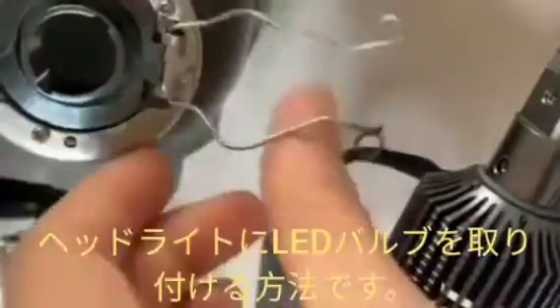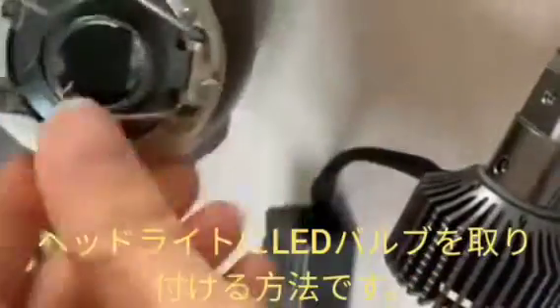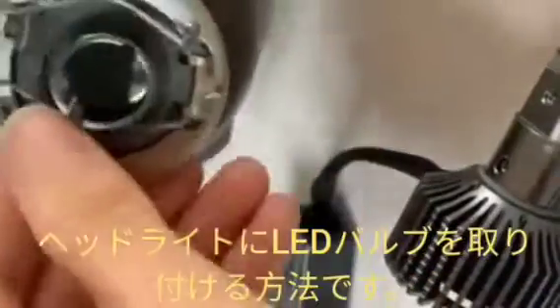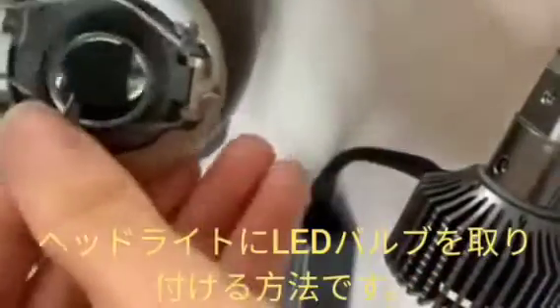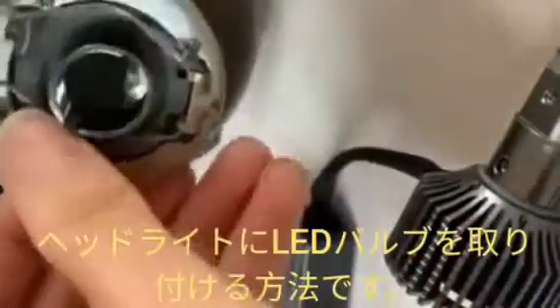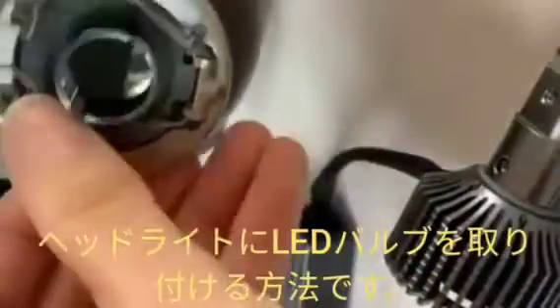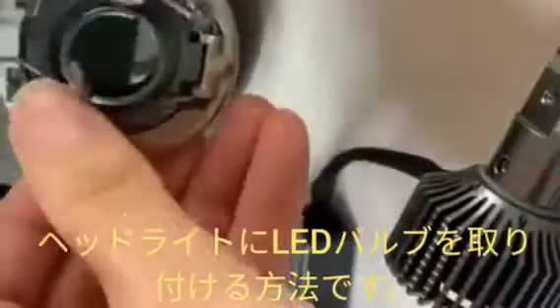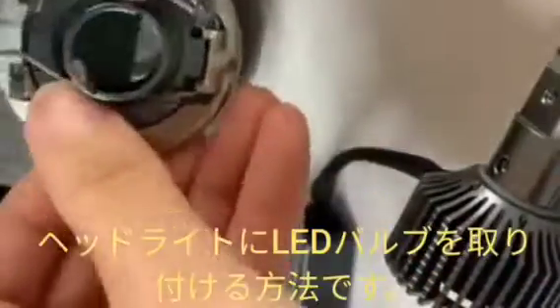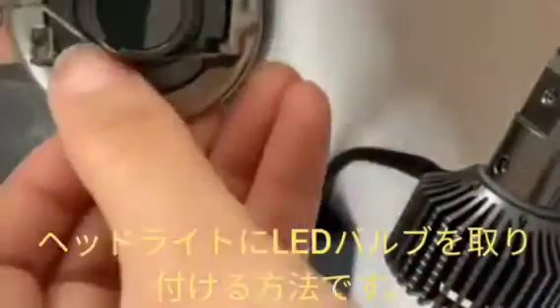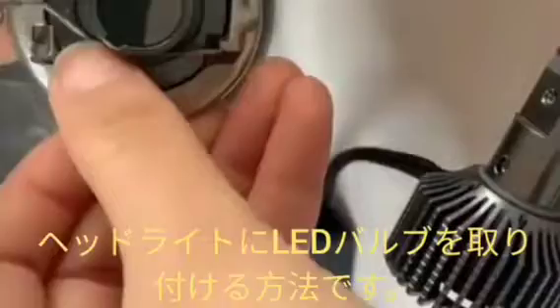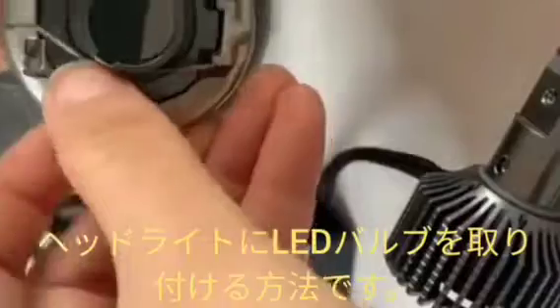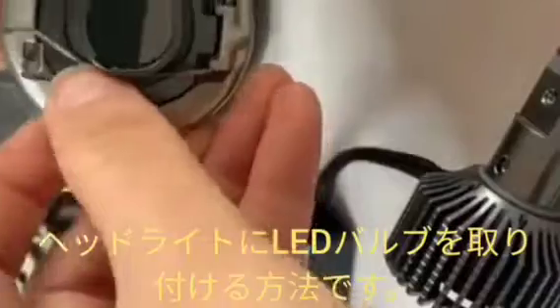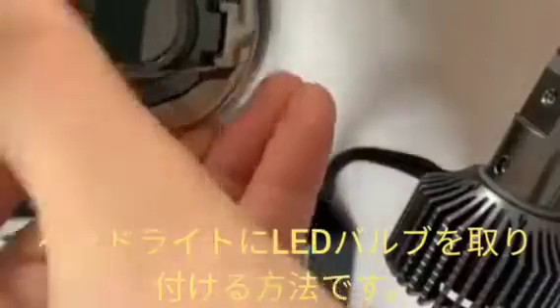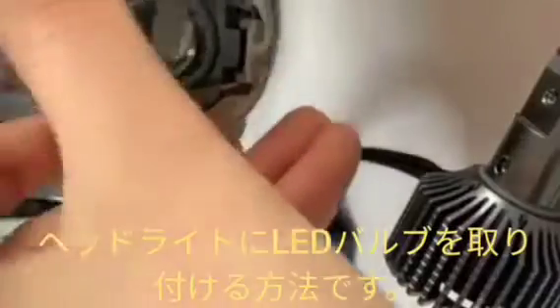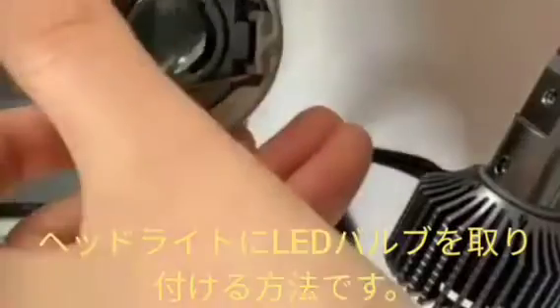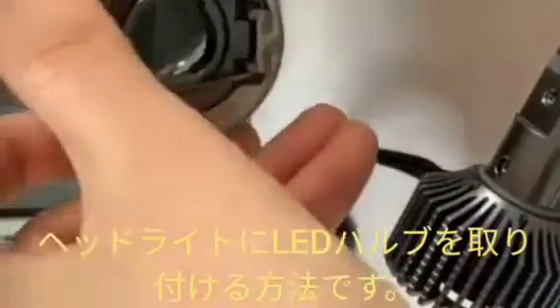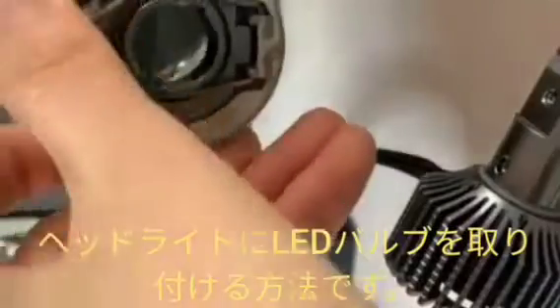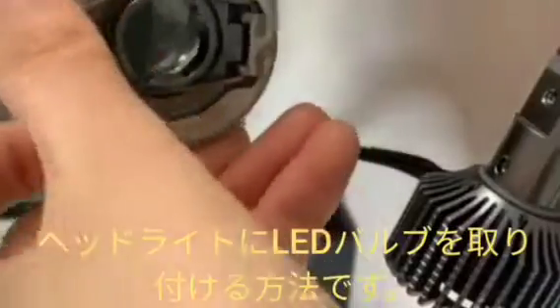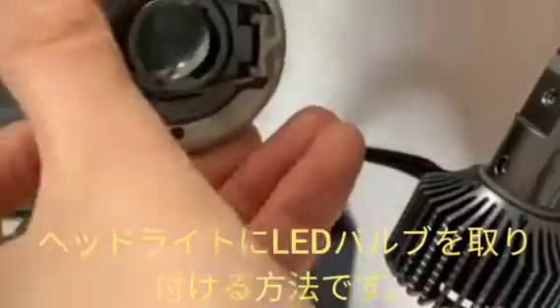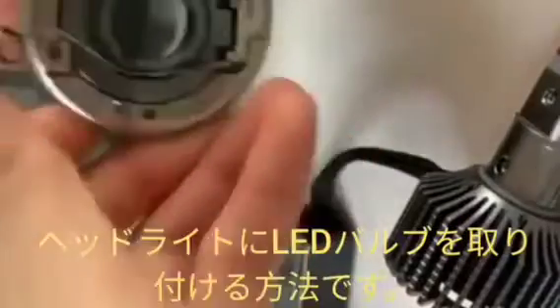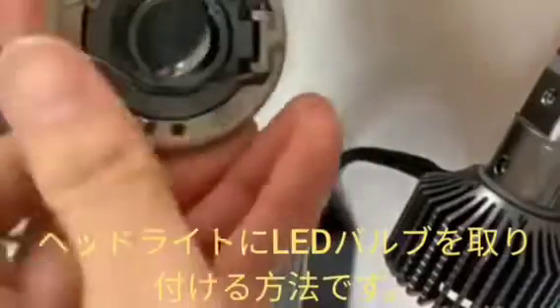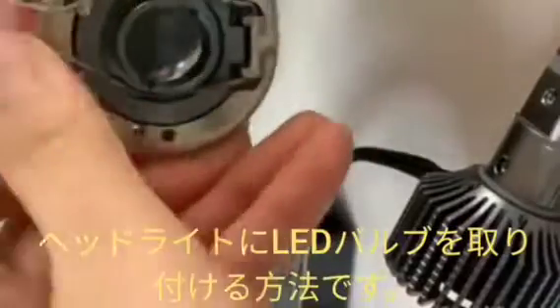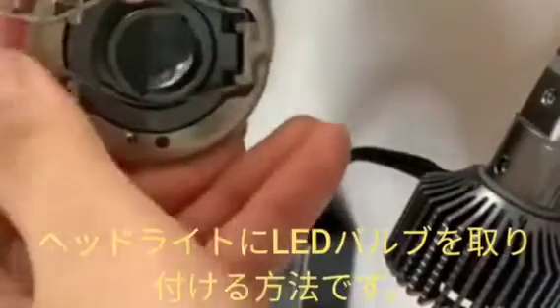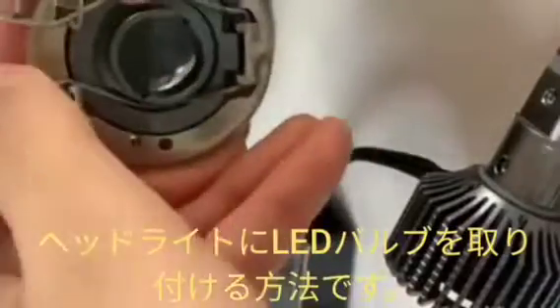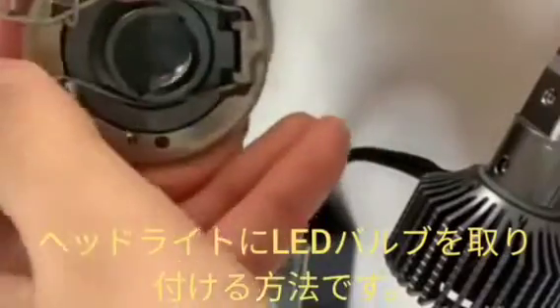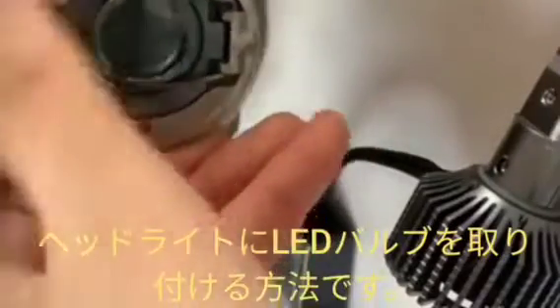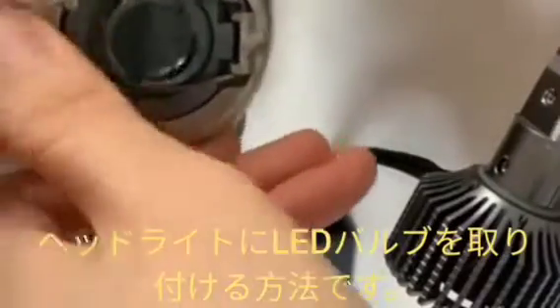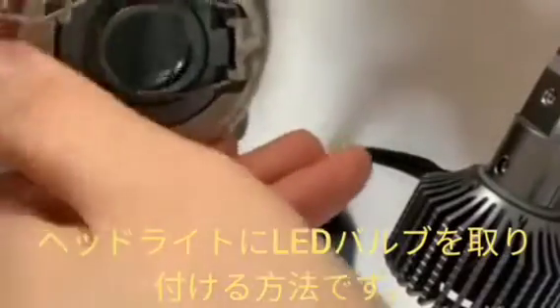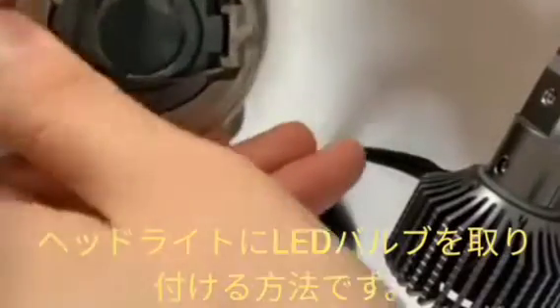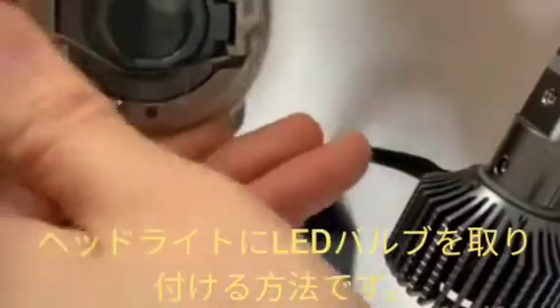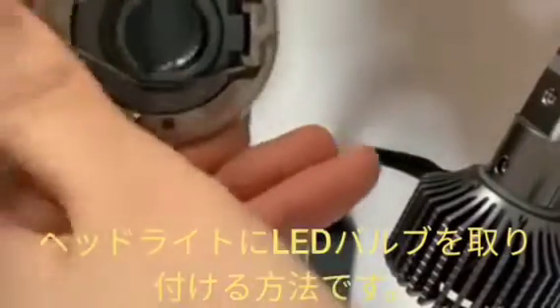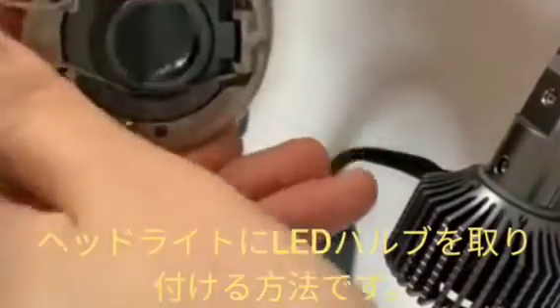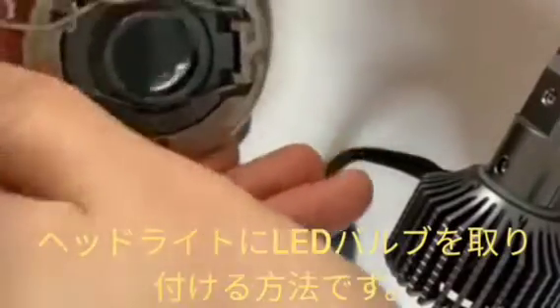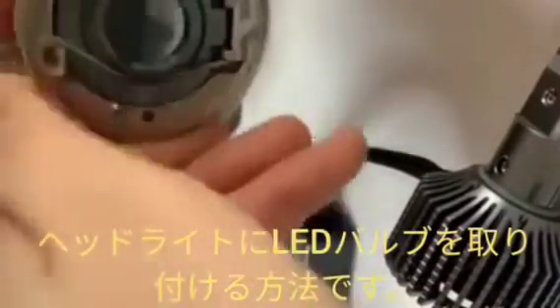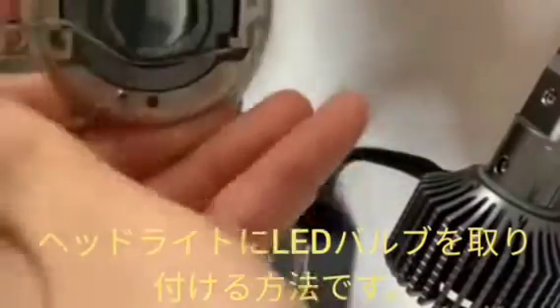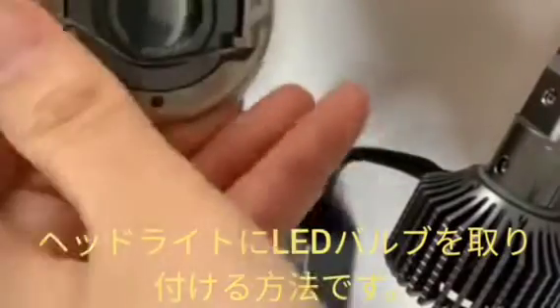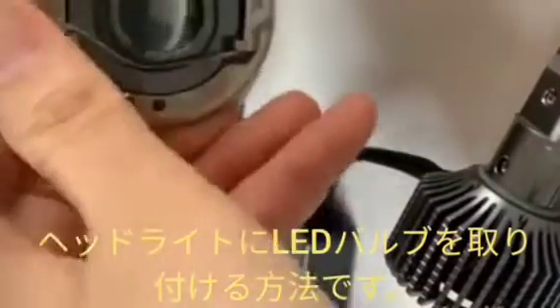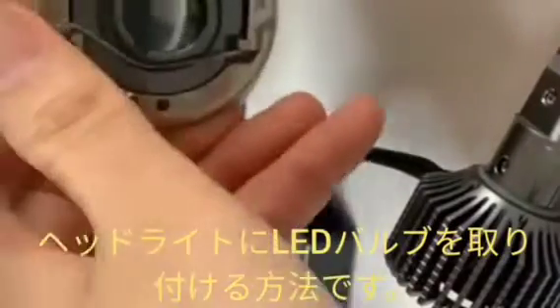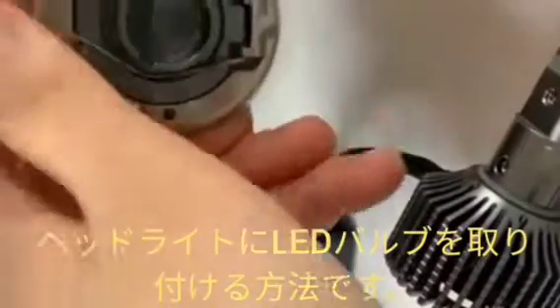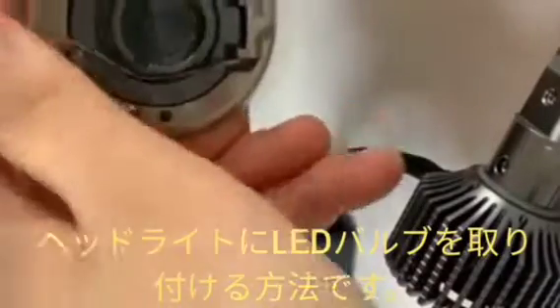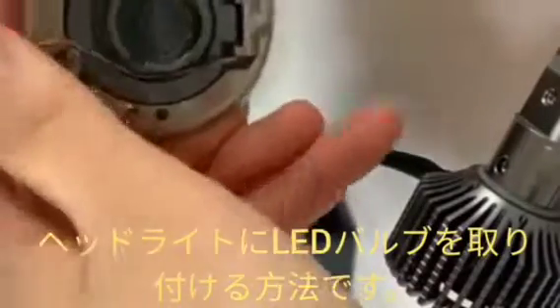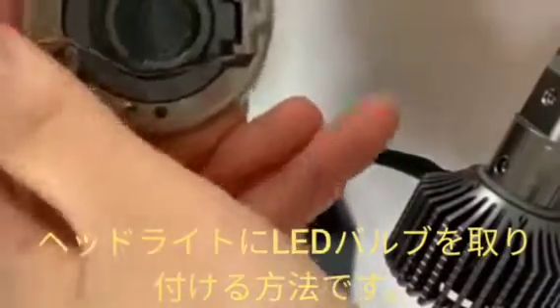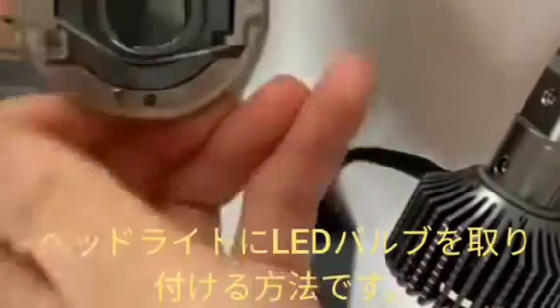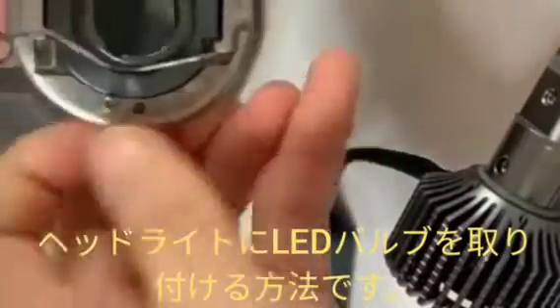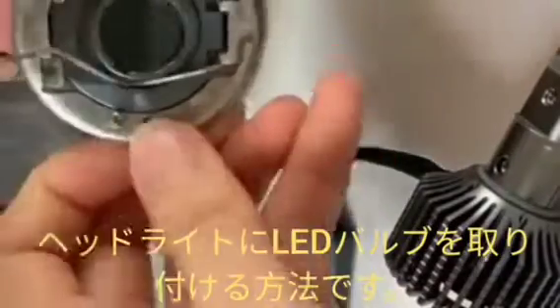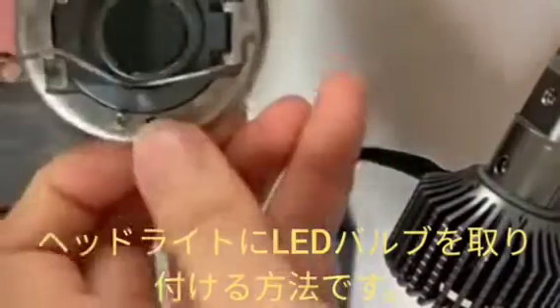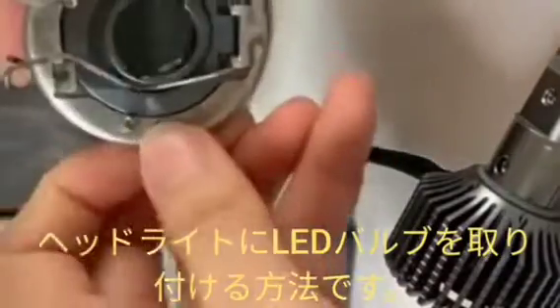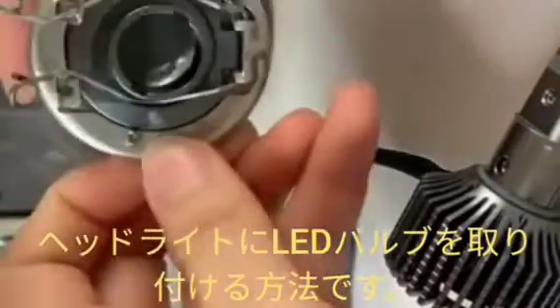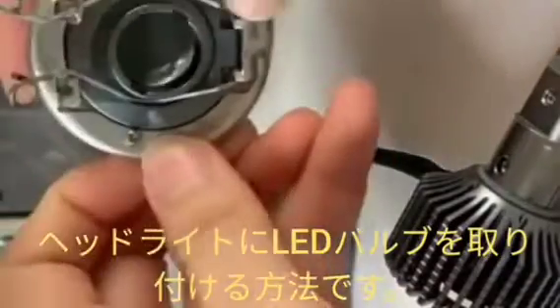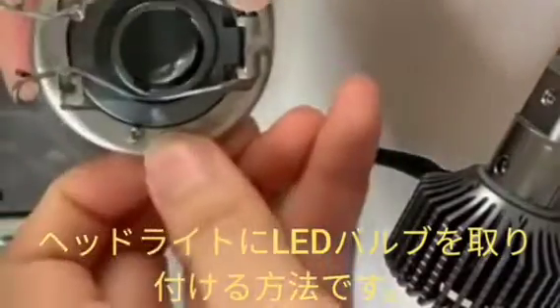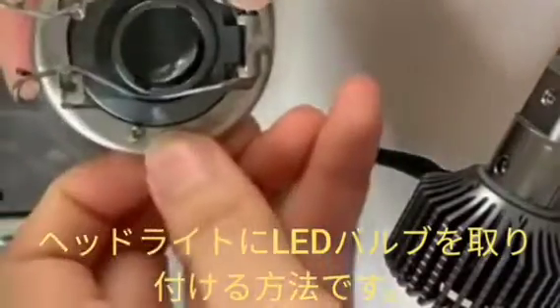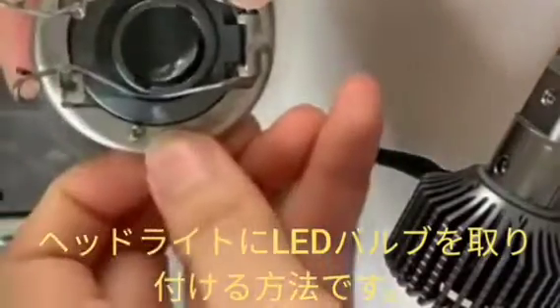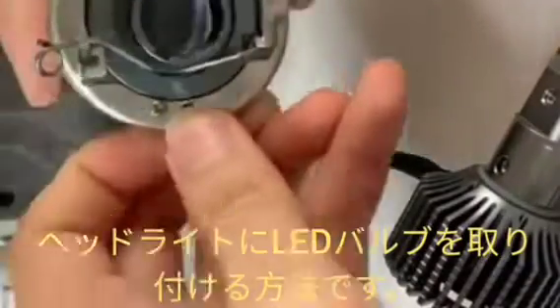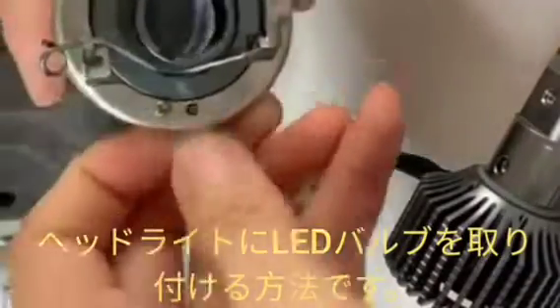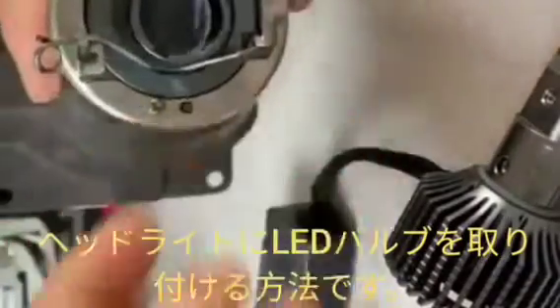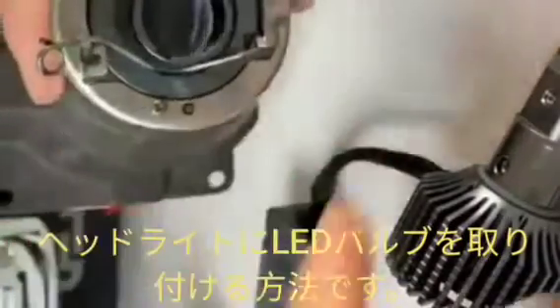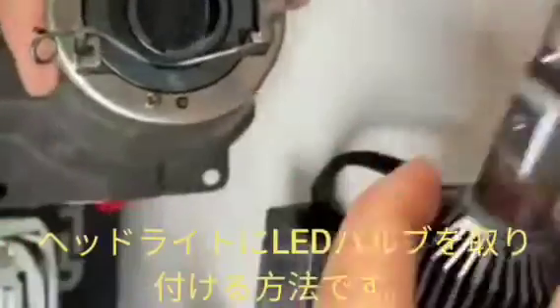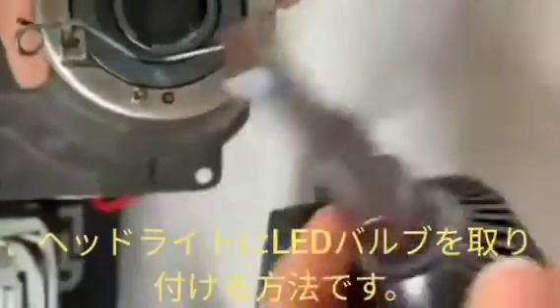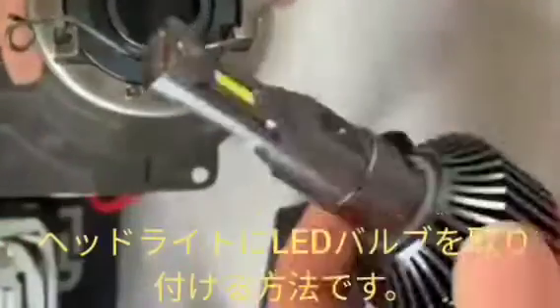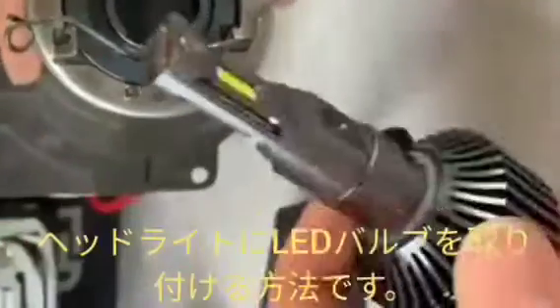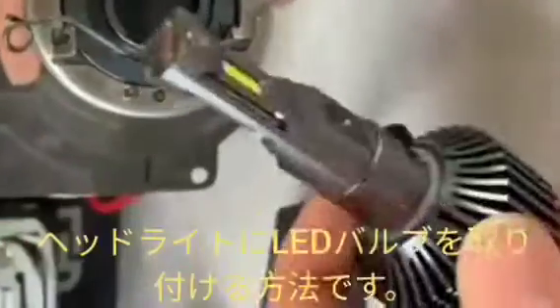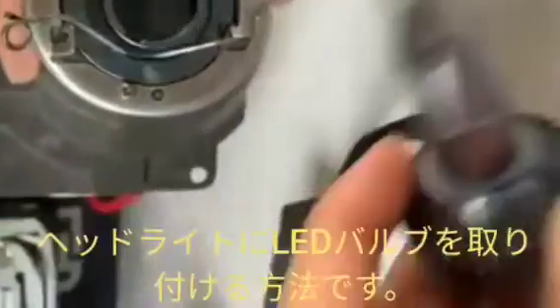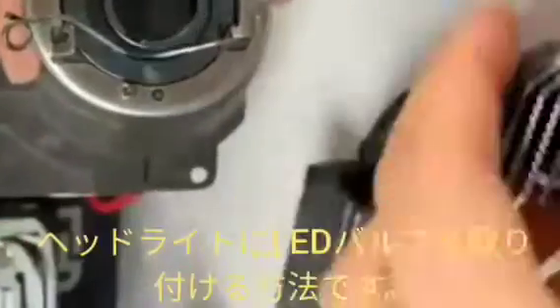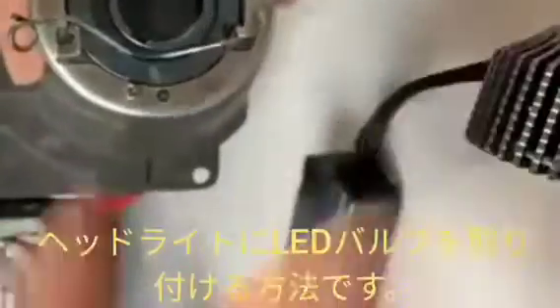And after that, we can insert the LED bulb into the headlight. This is the process for the installation of the LED bulb into the headlight.